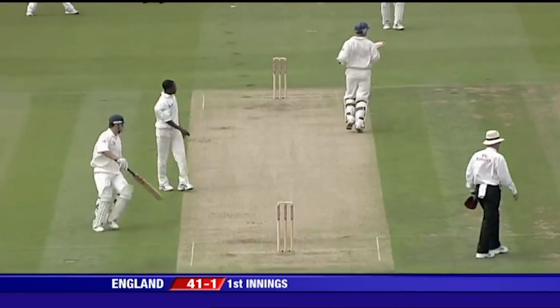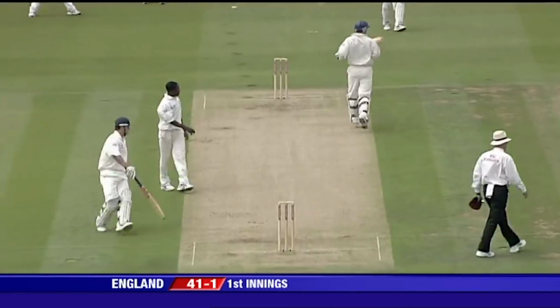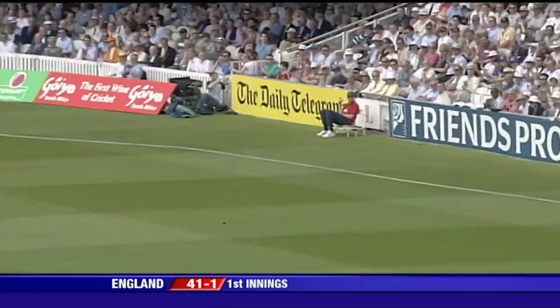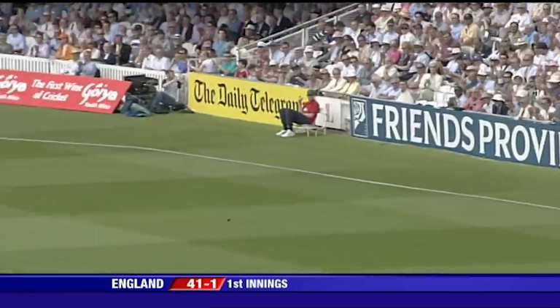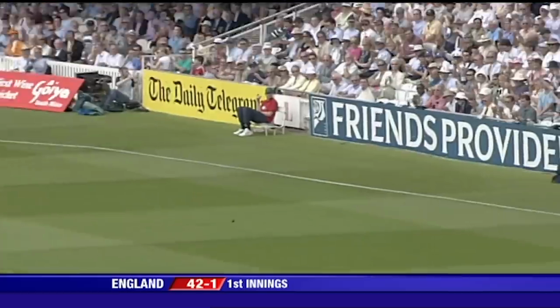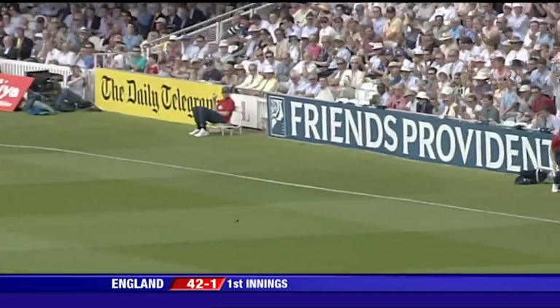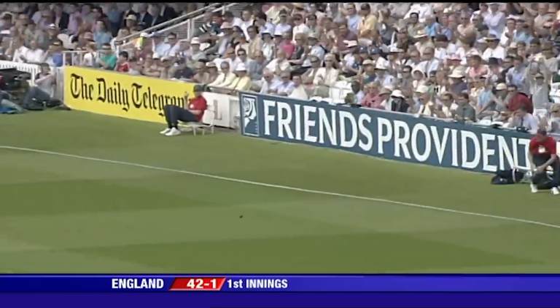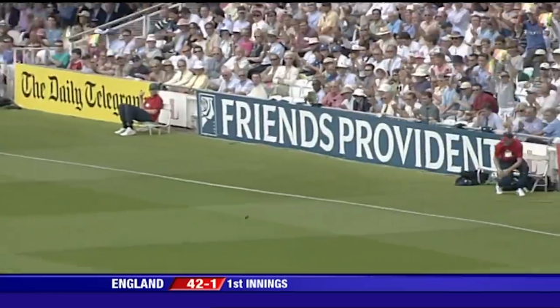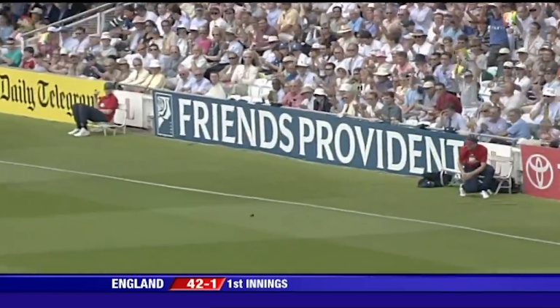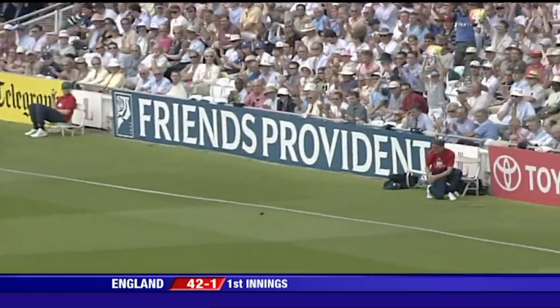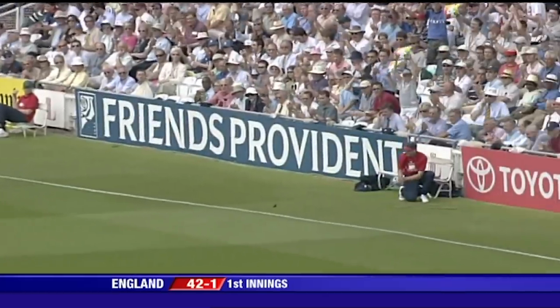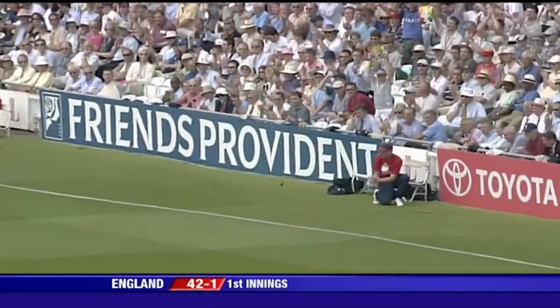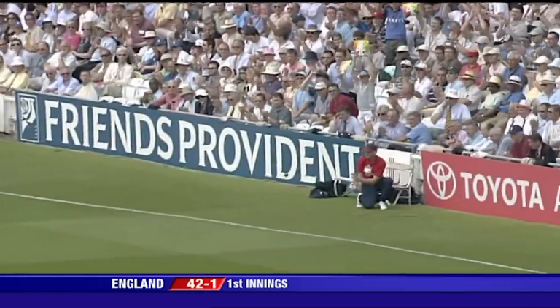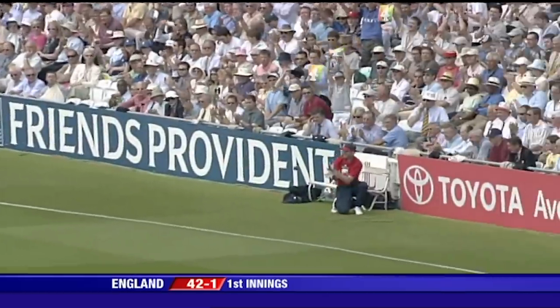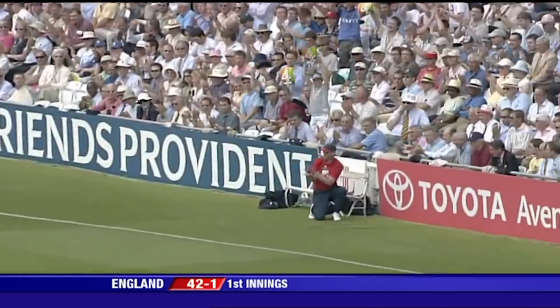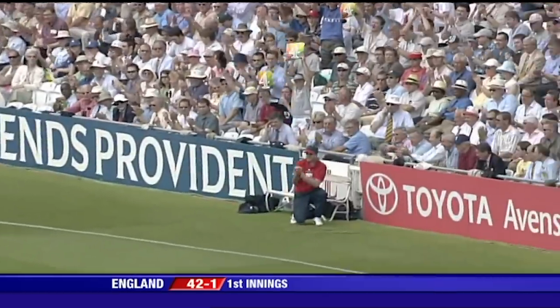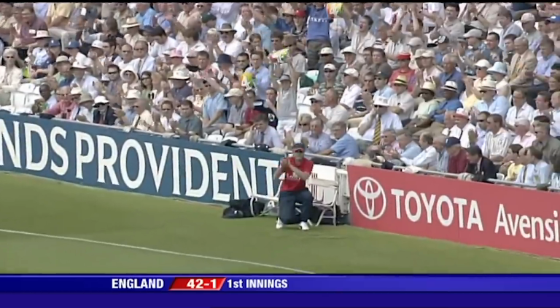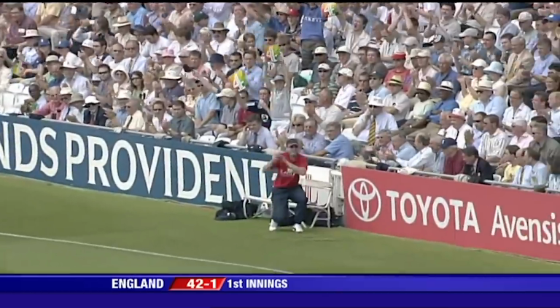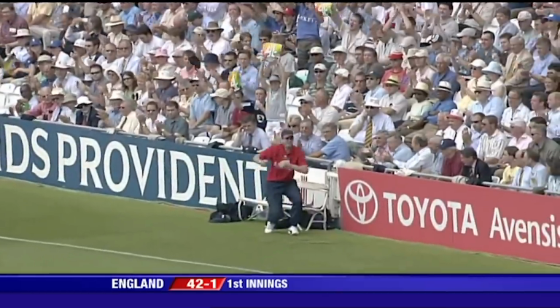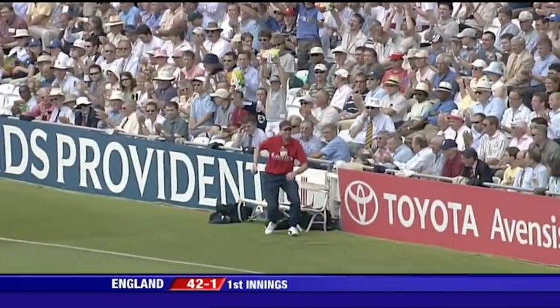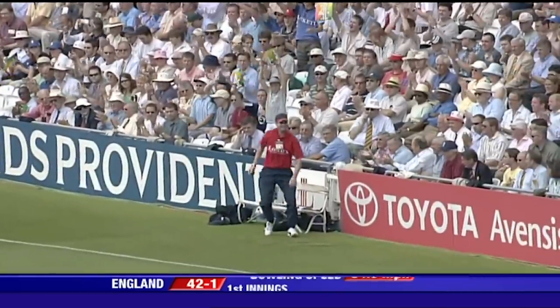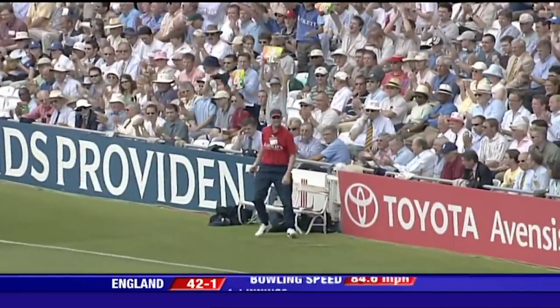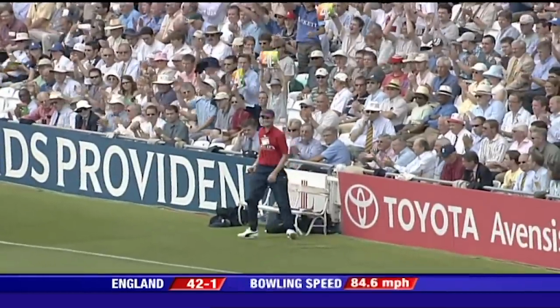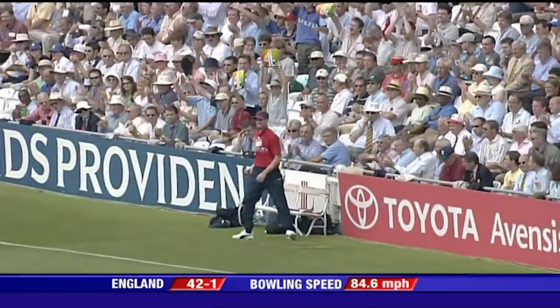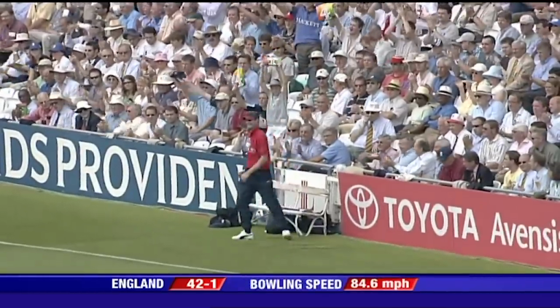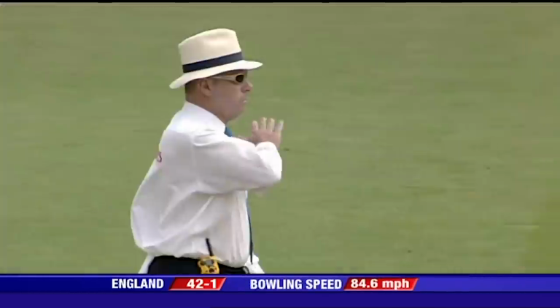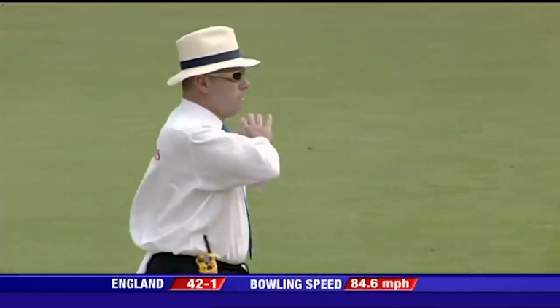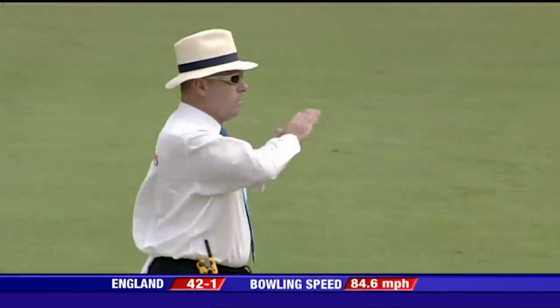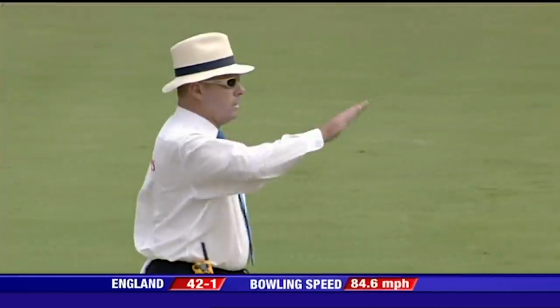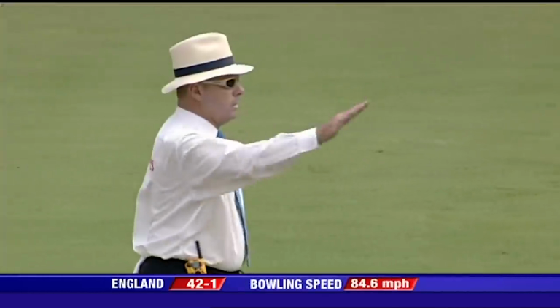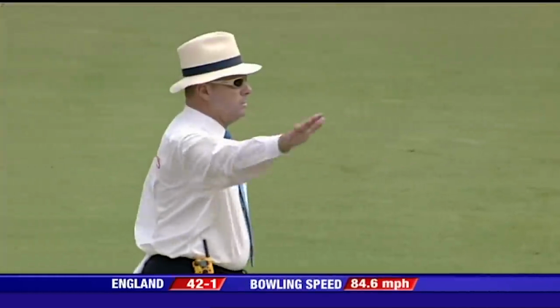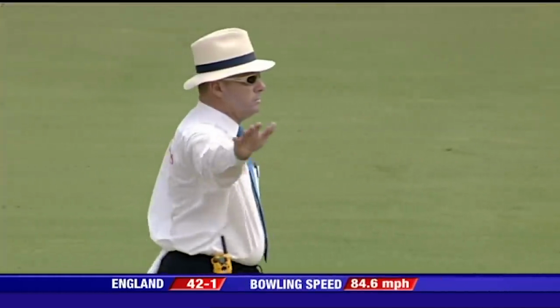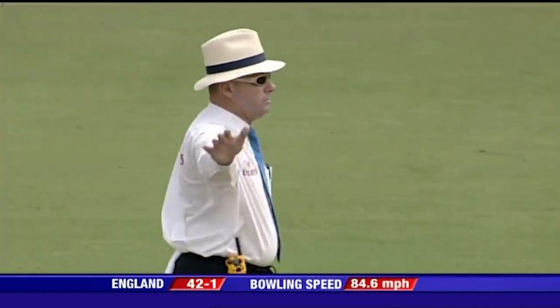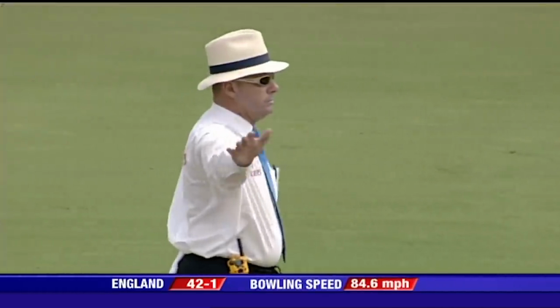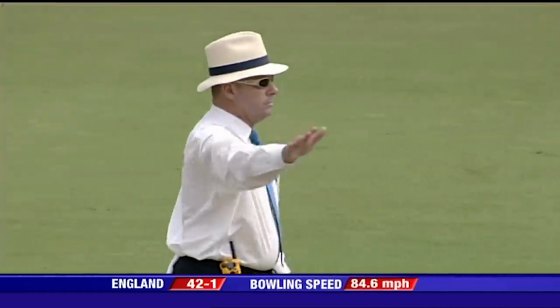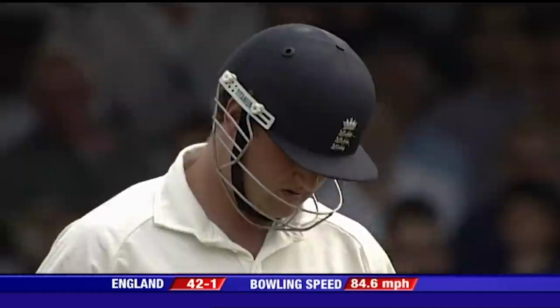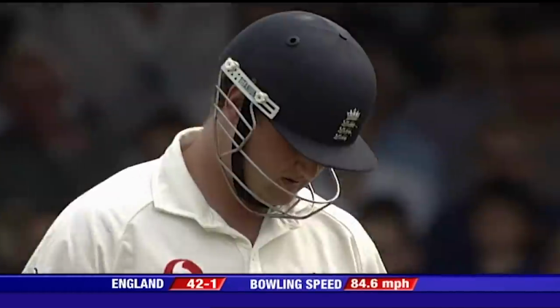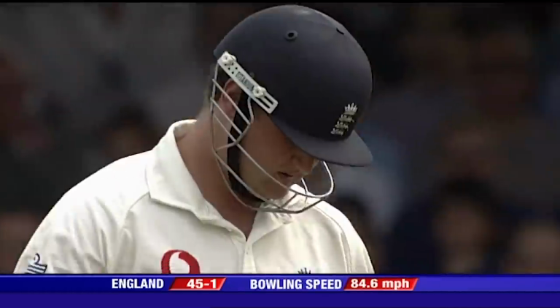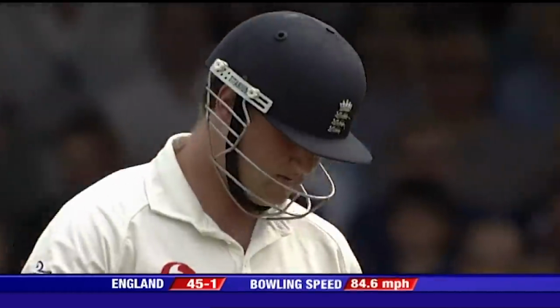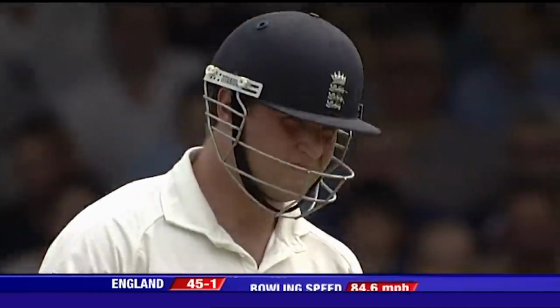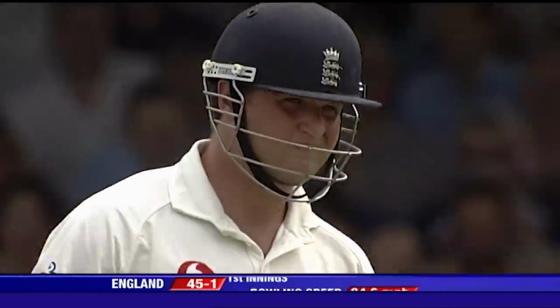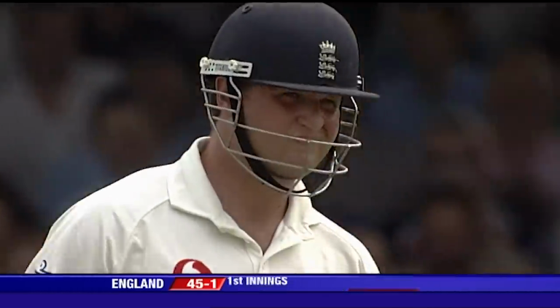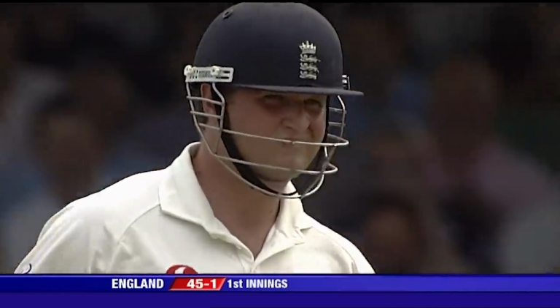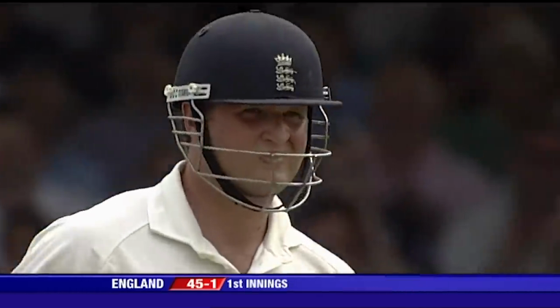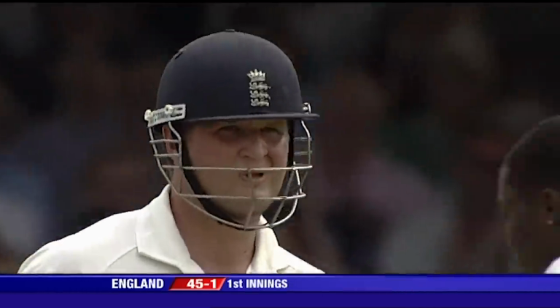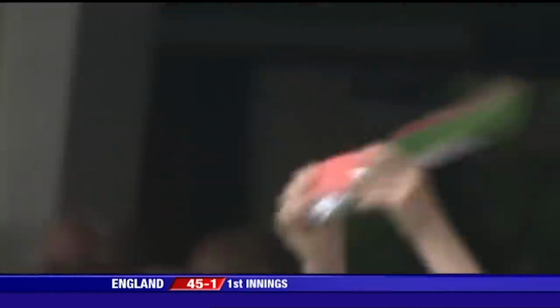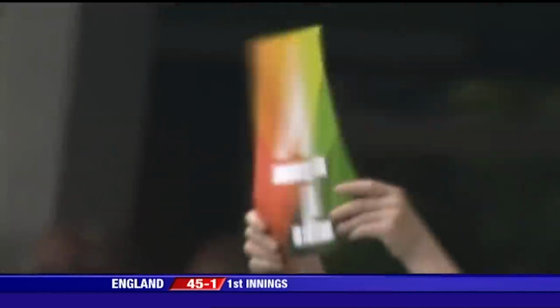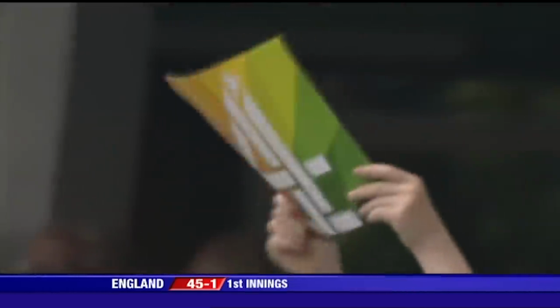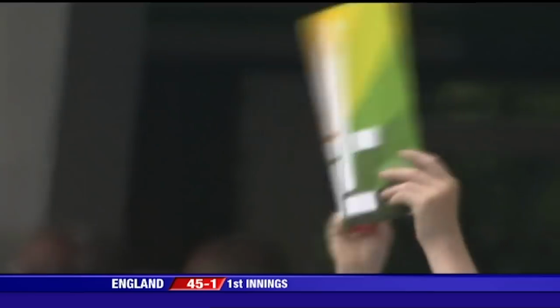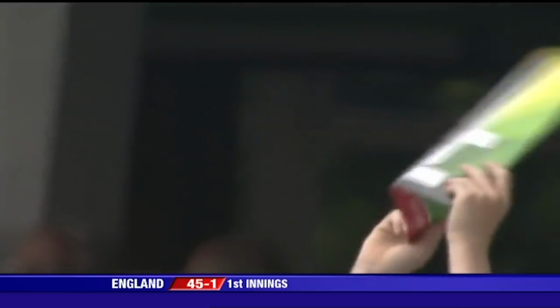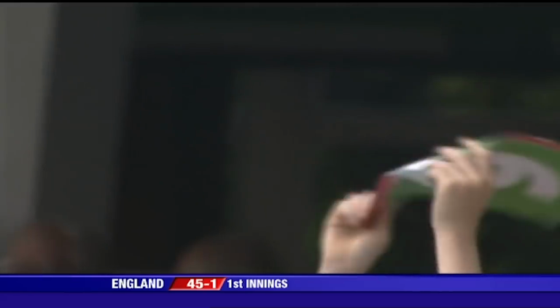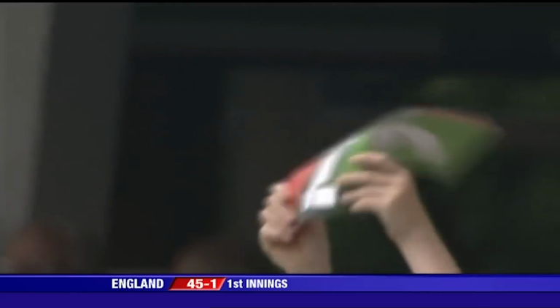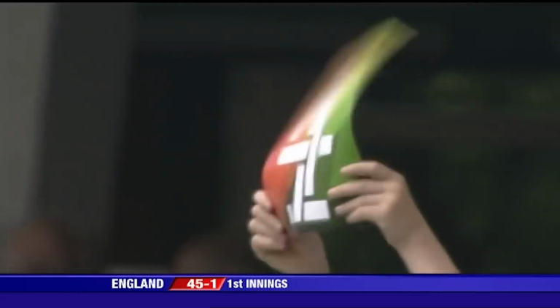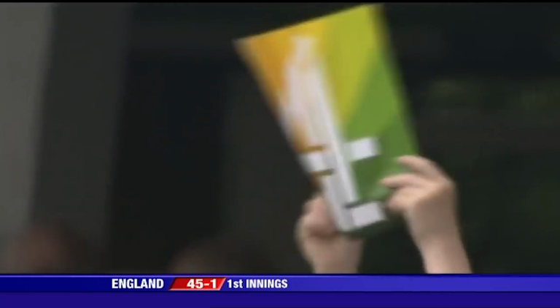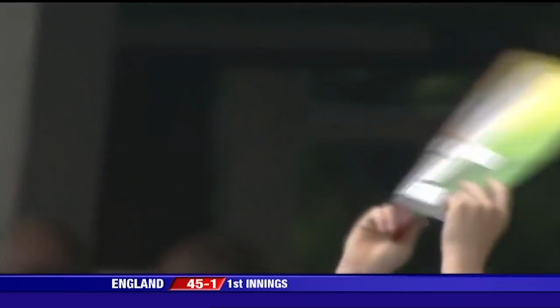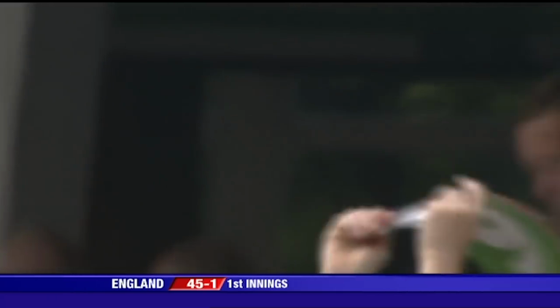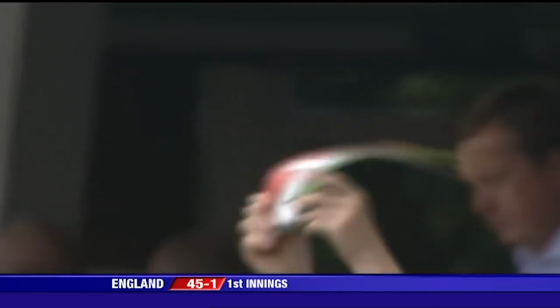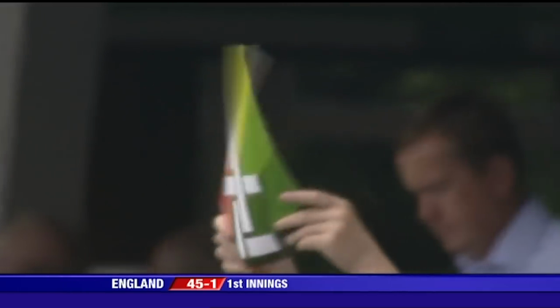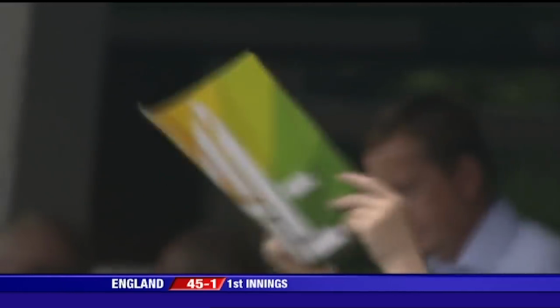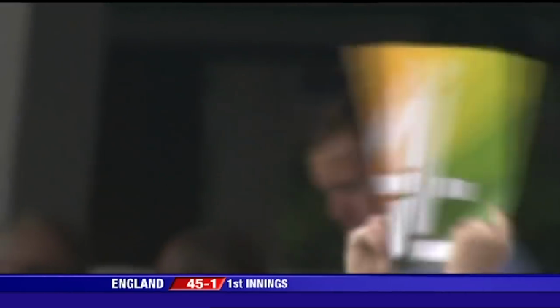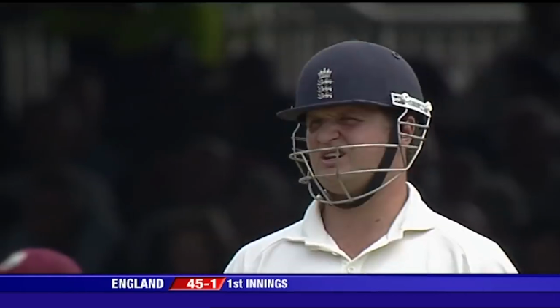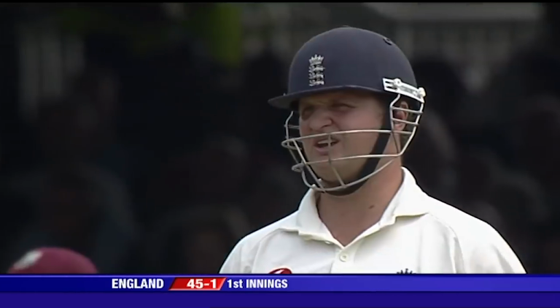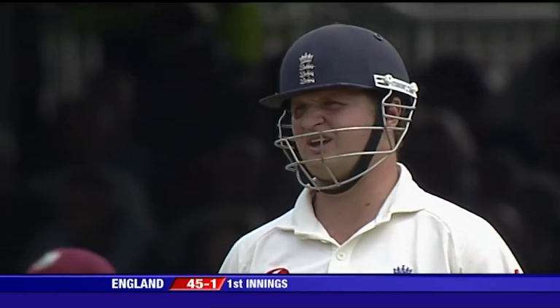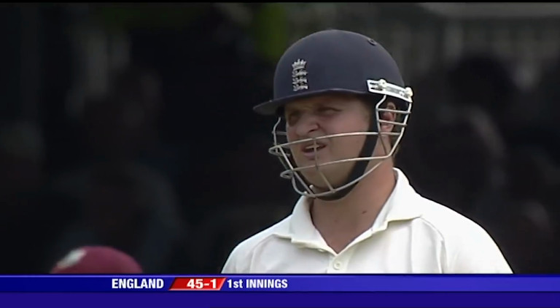Runs here, four of them. Beautiful piece of timing from Robert Key. Gets him his first boundary.